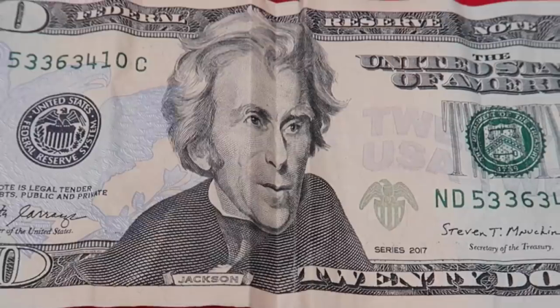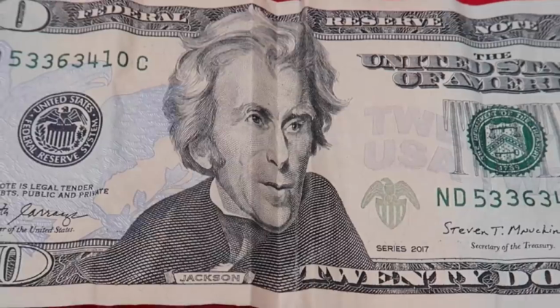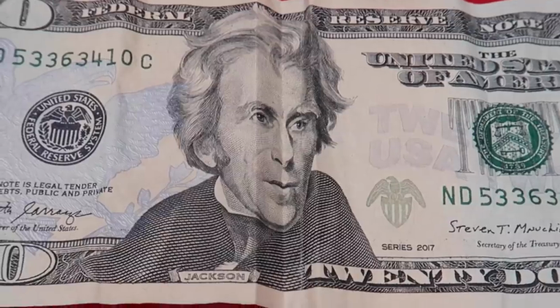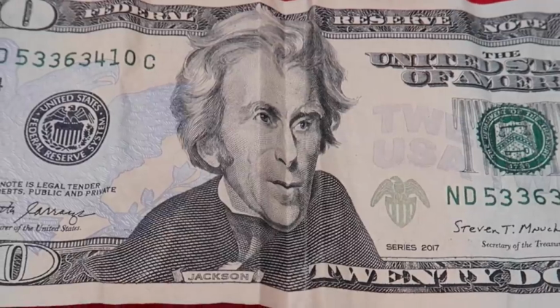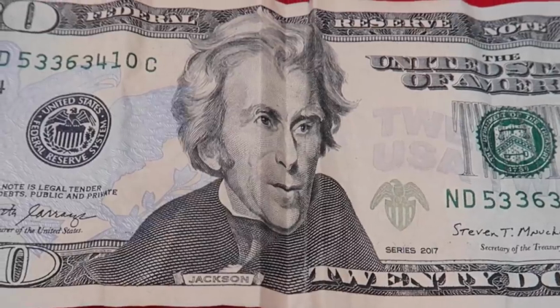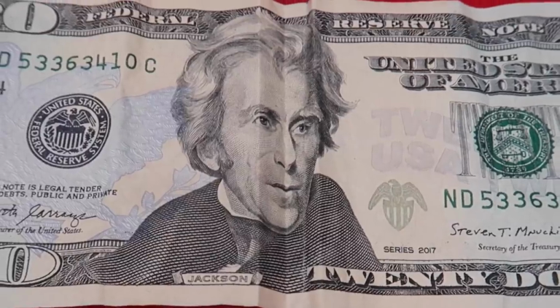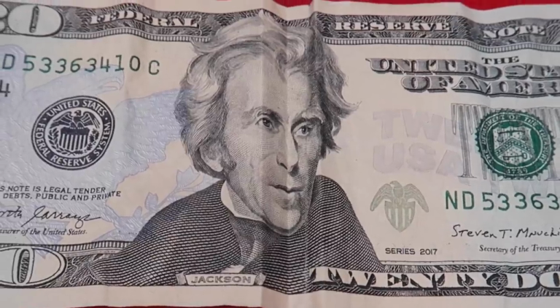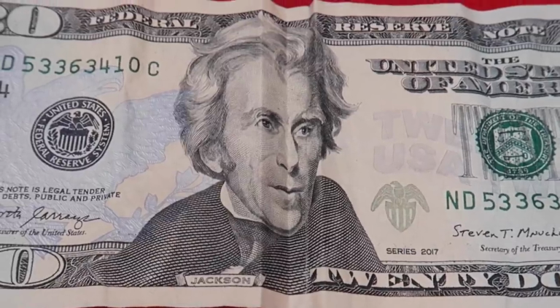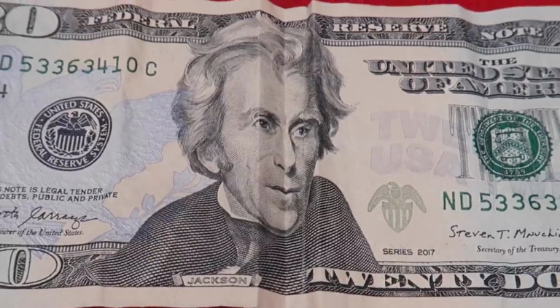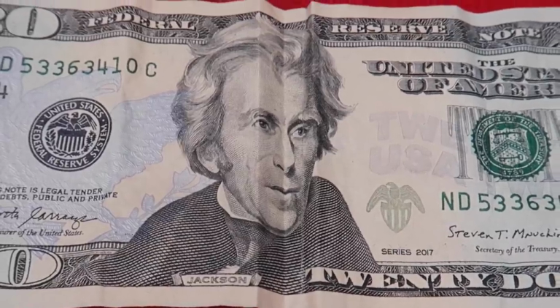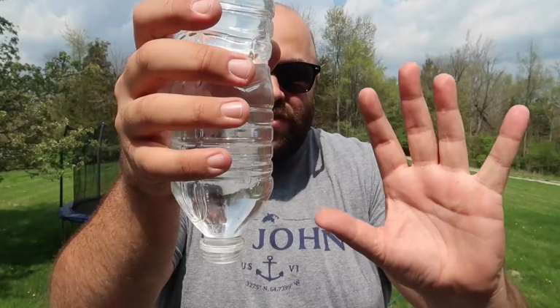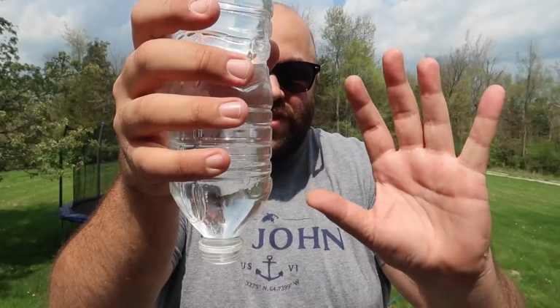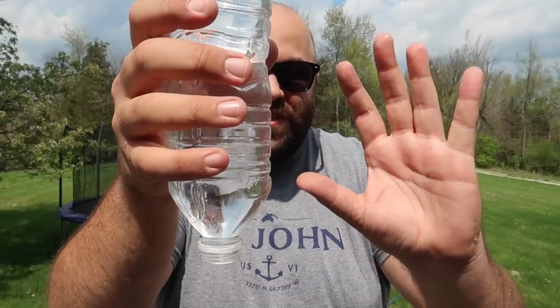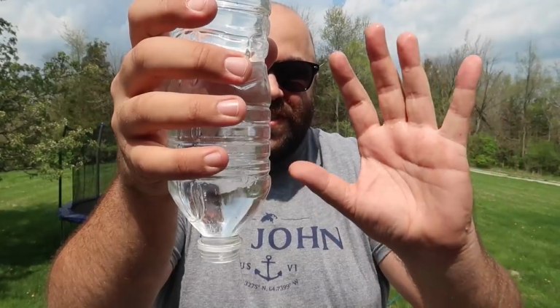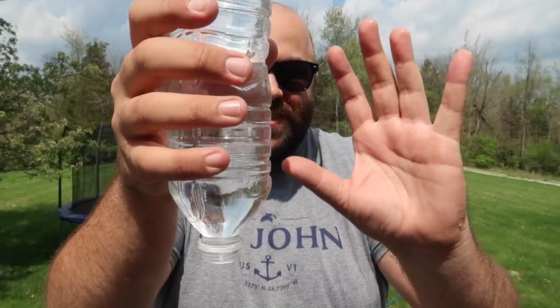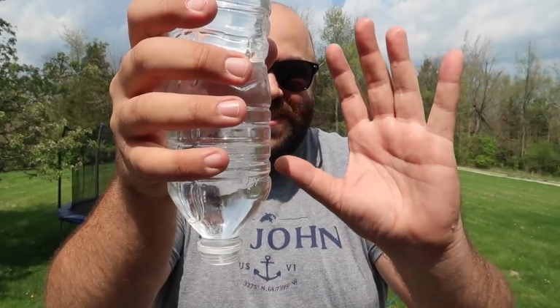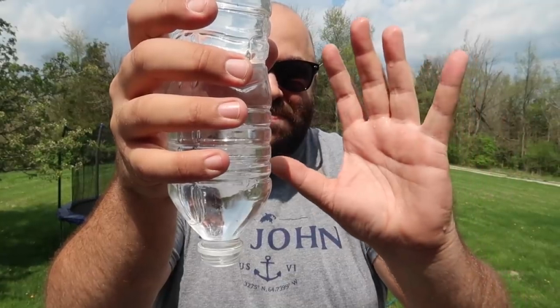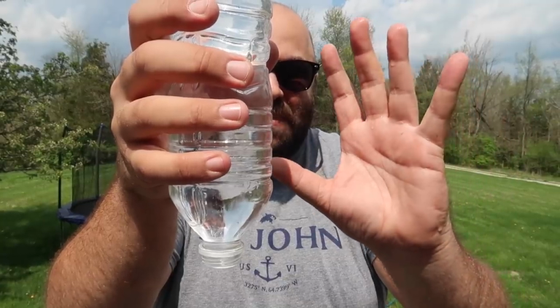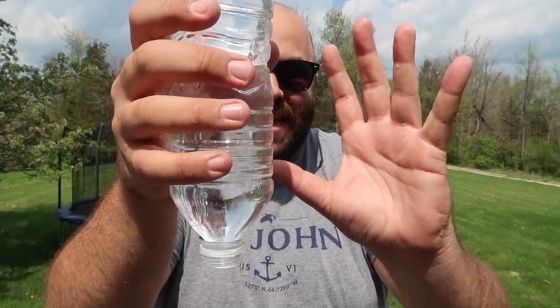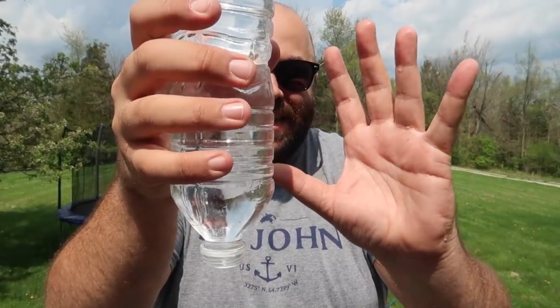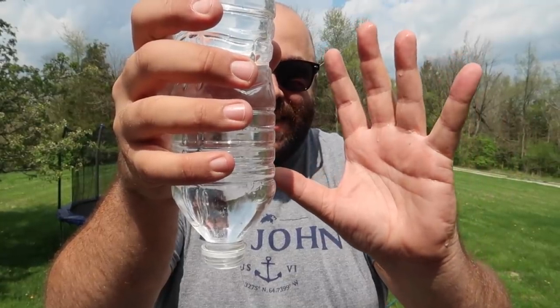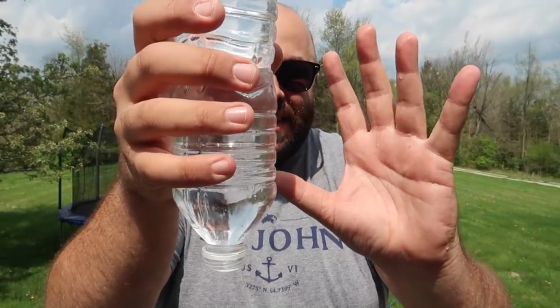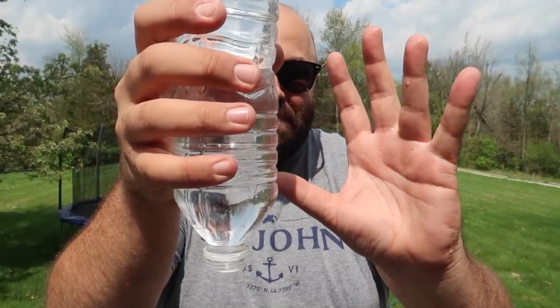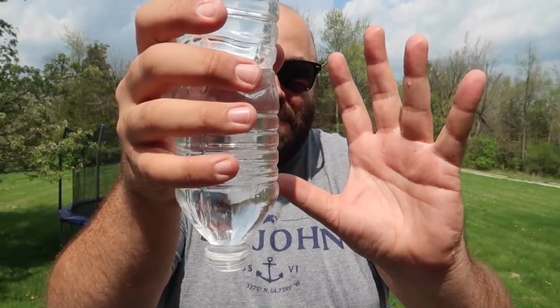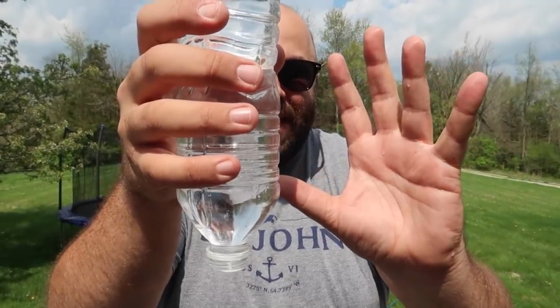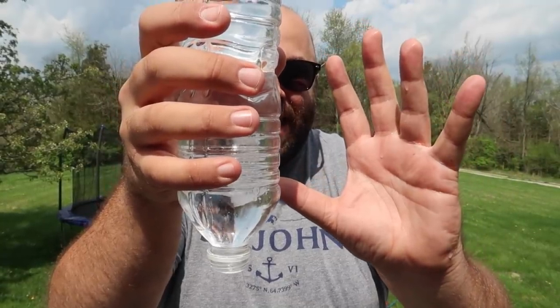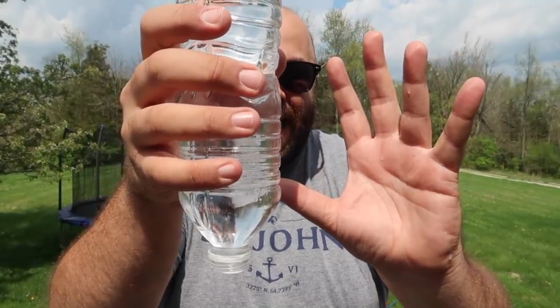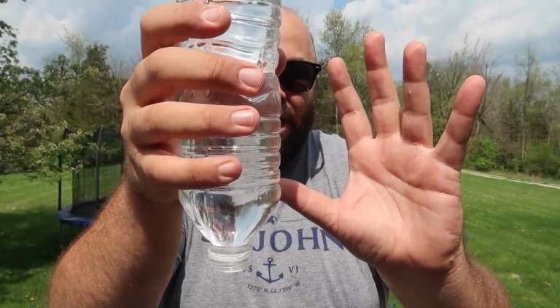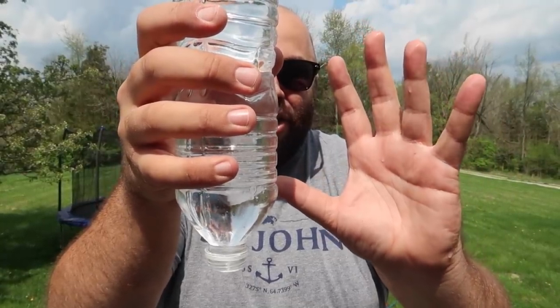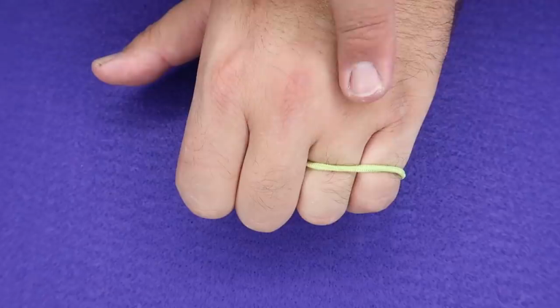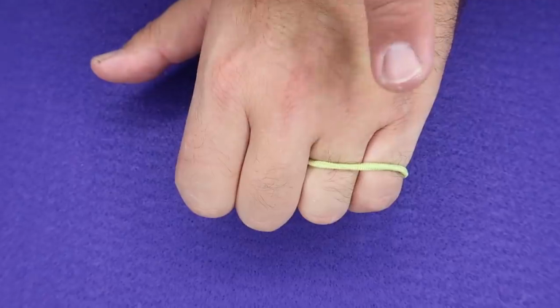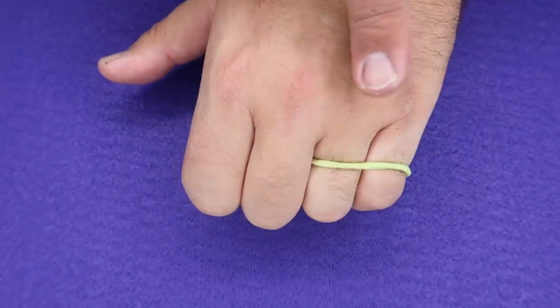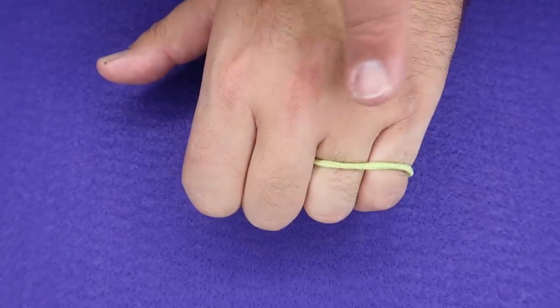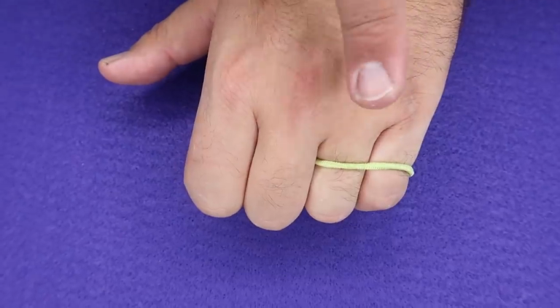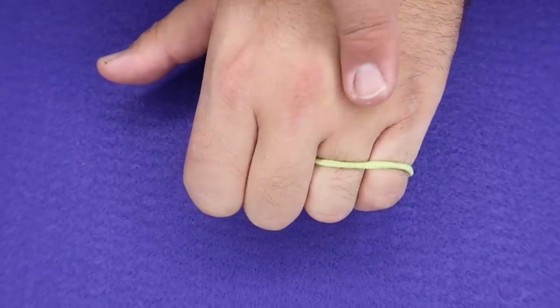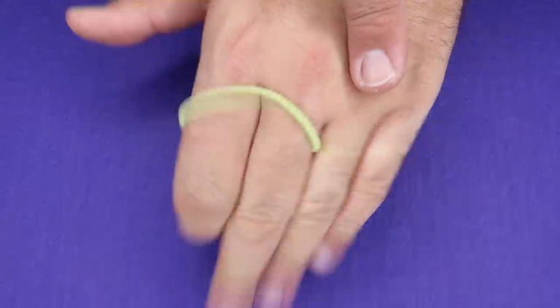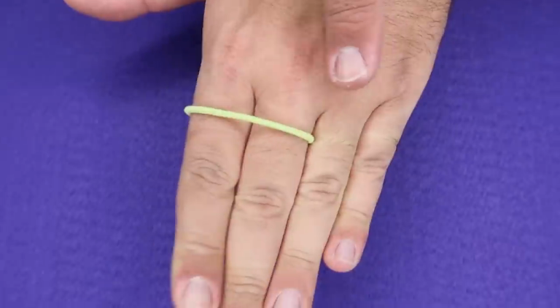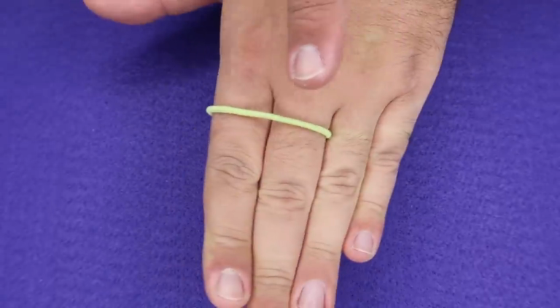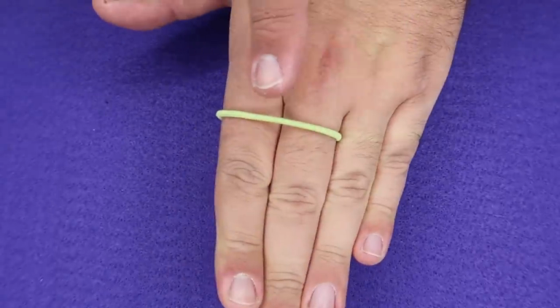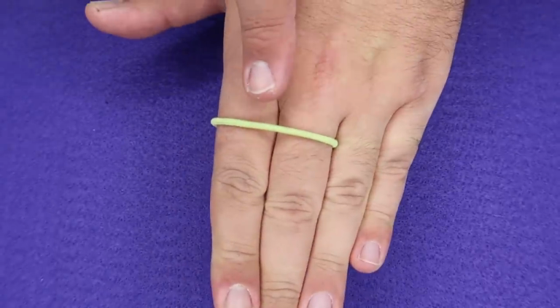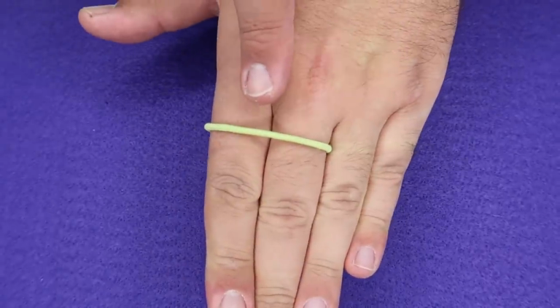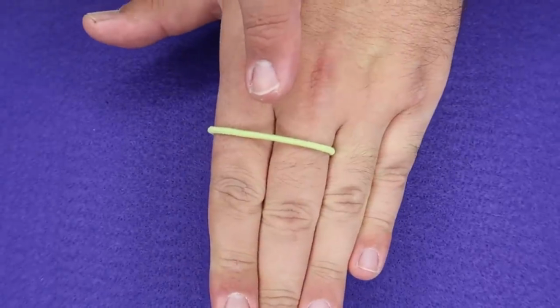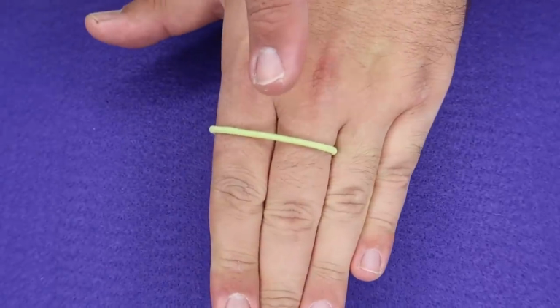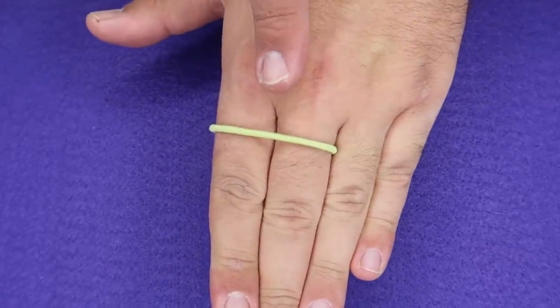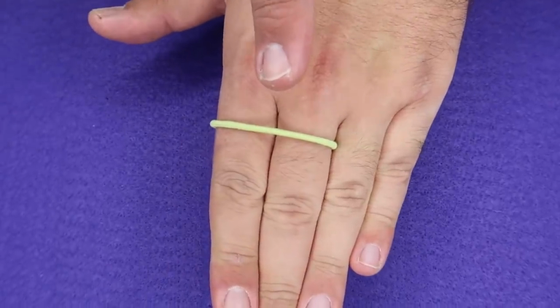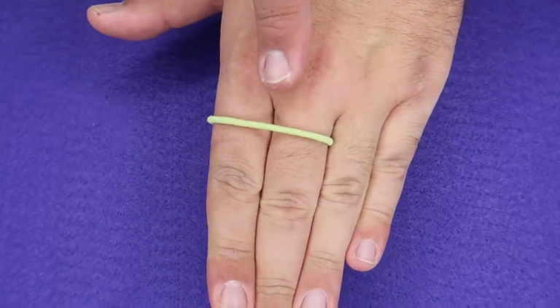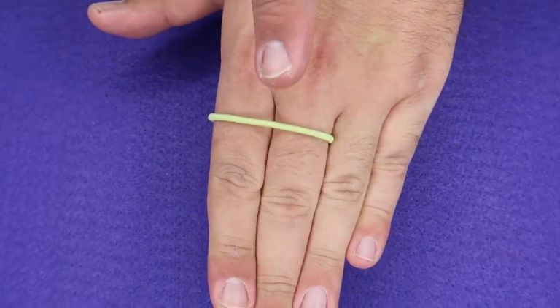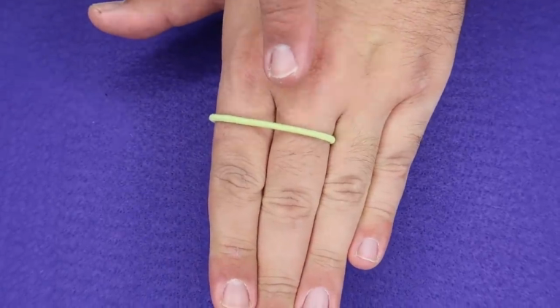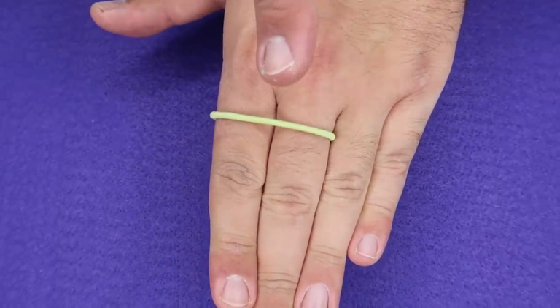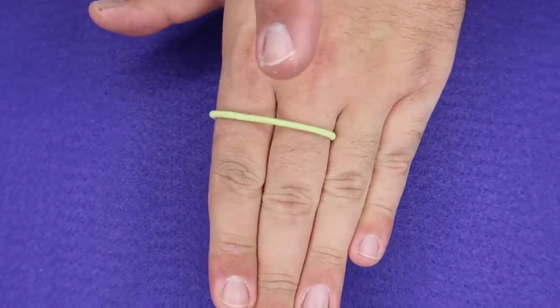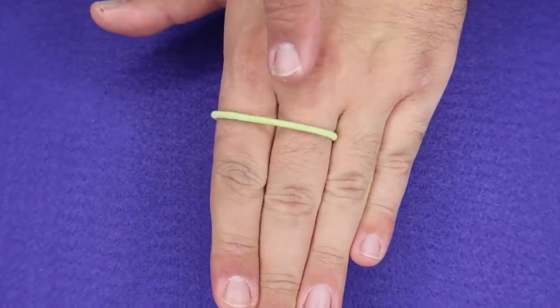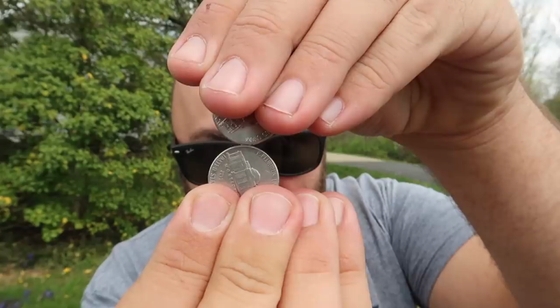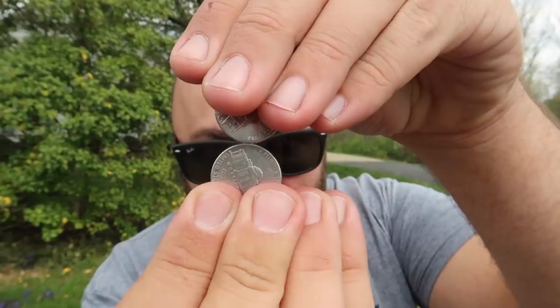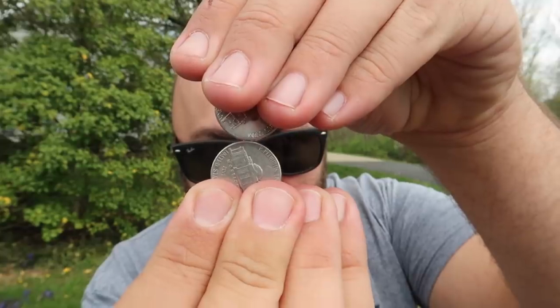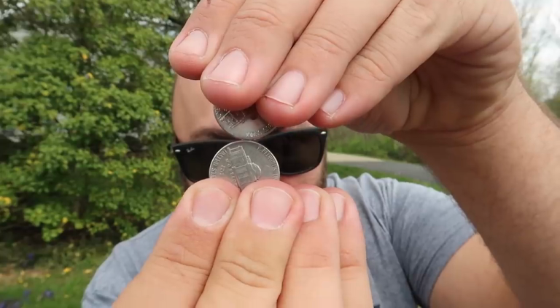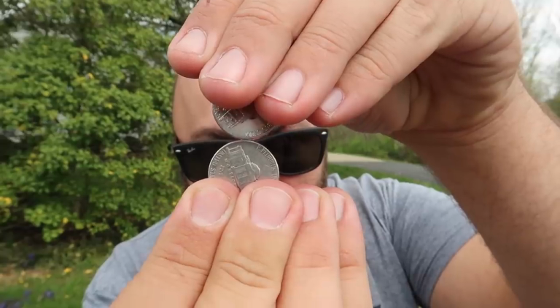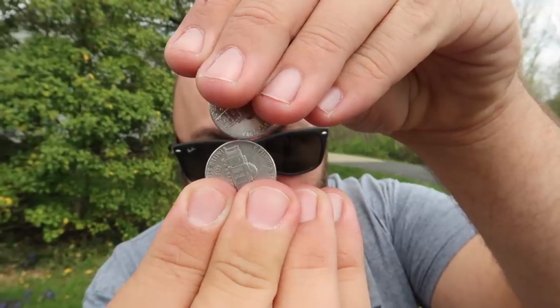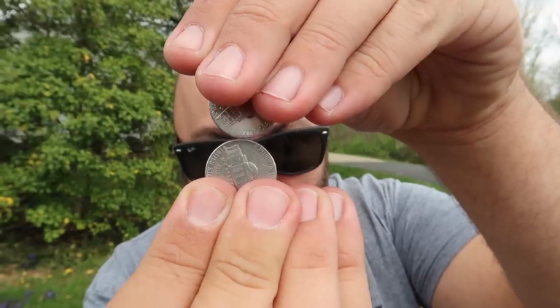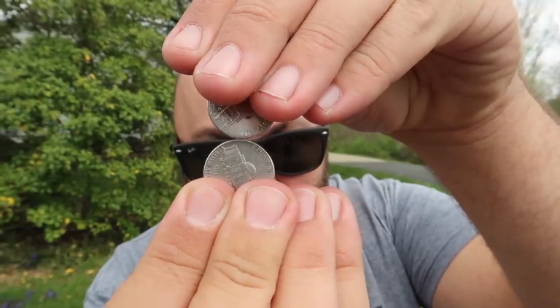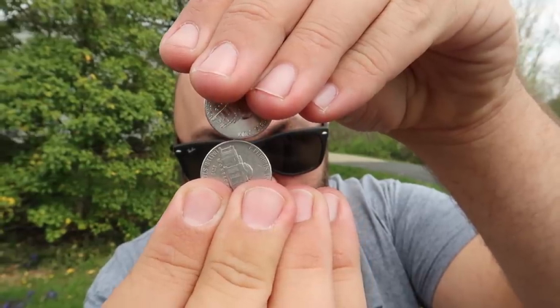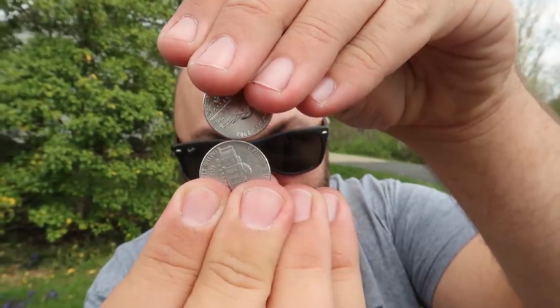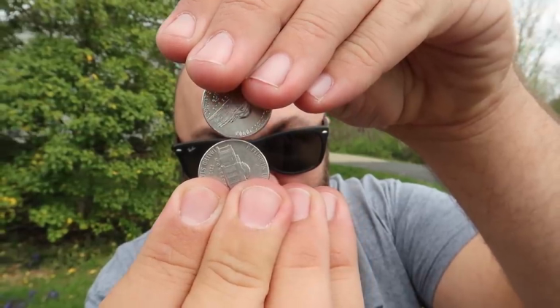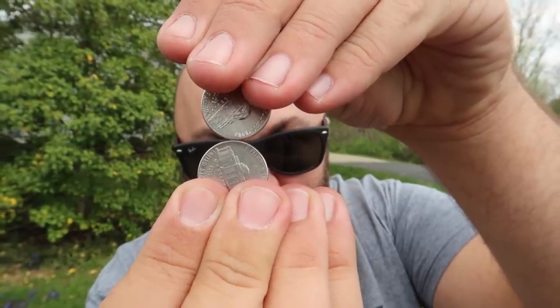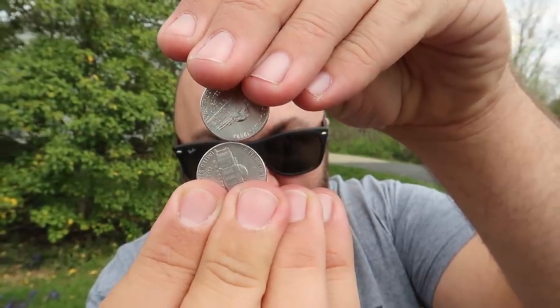Look, he's happy, just suspended in mid-air. And it'll just jump right through my fingers, and it'll just balance.